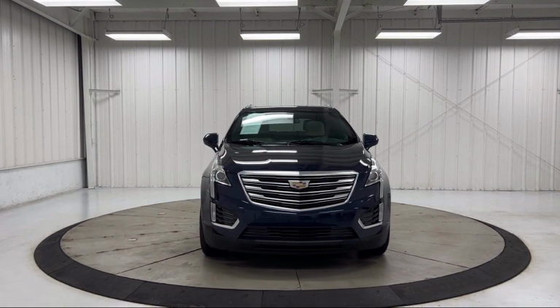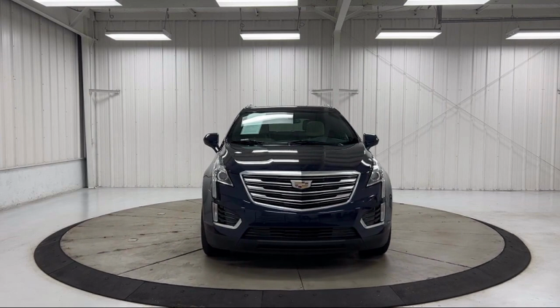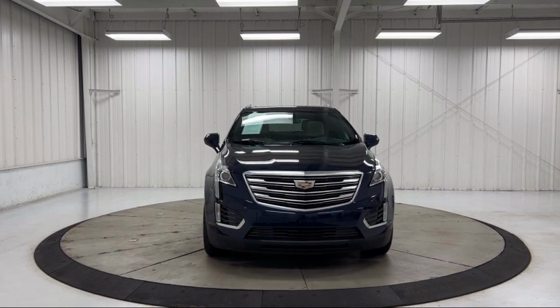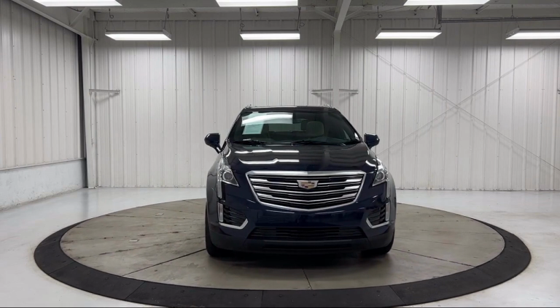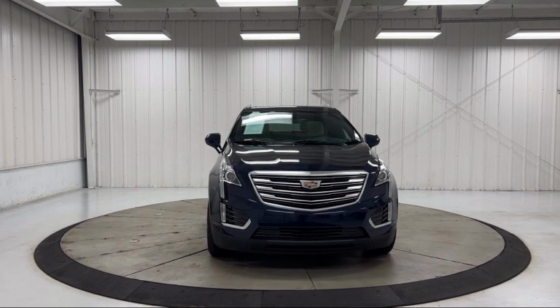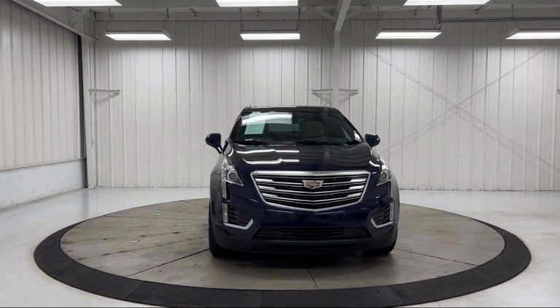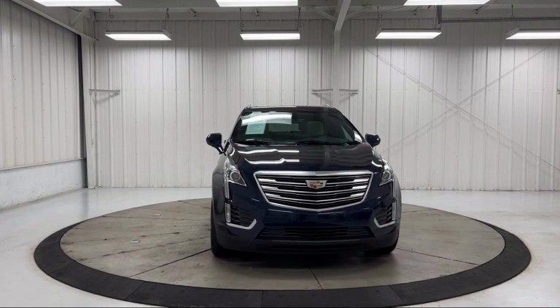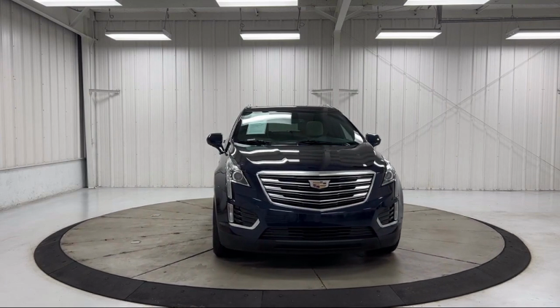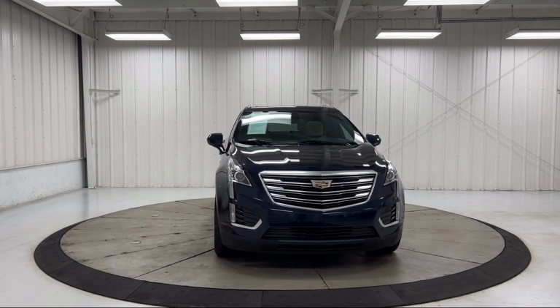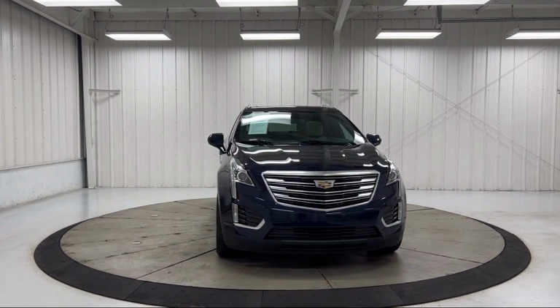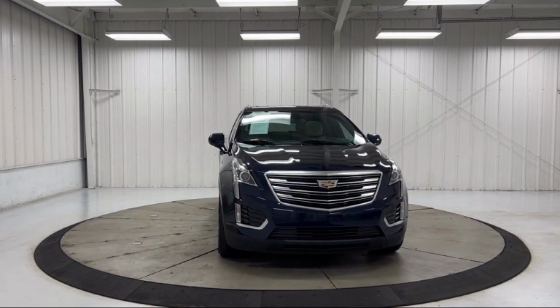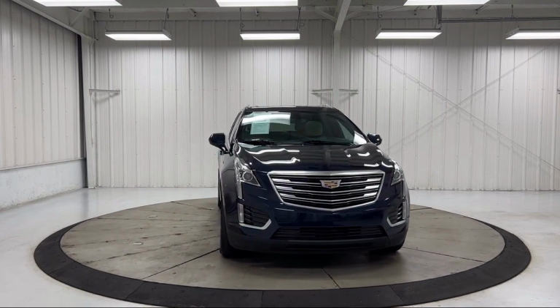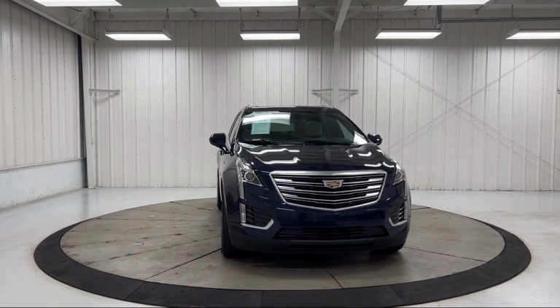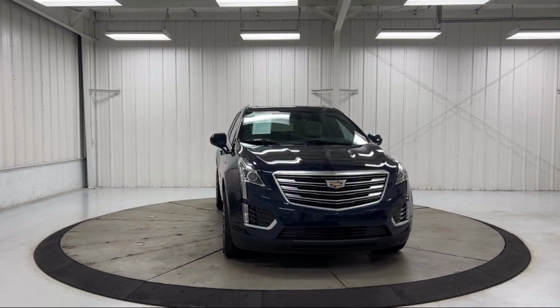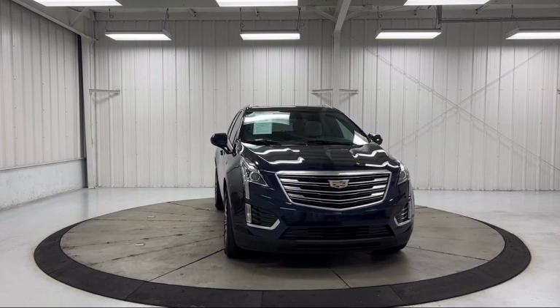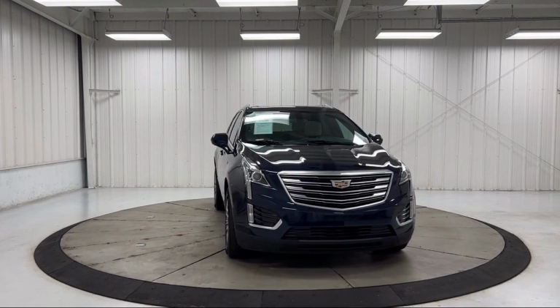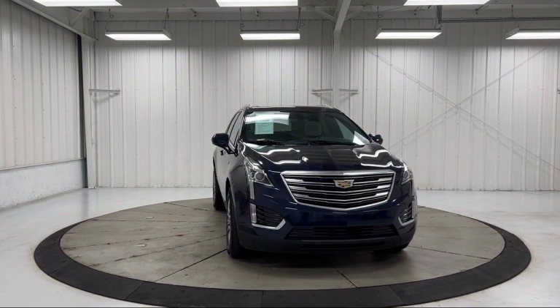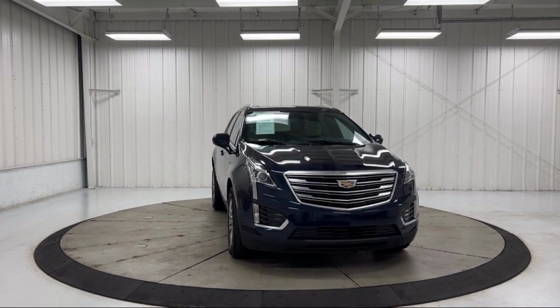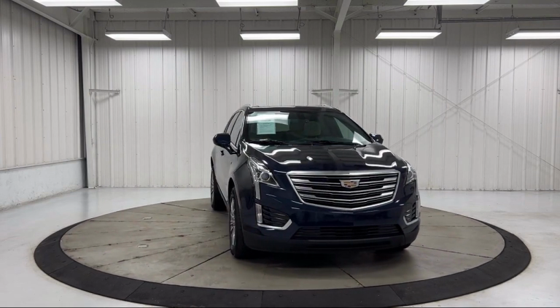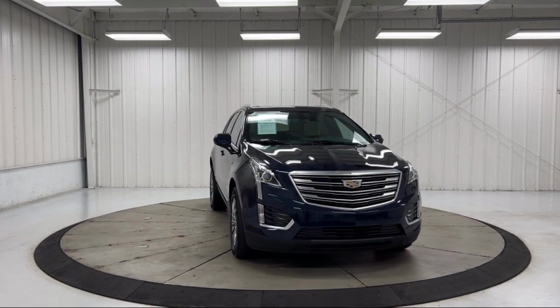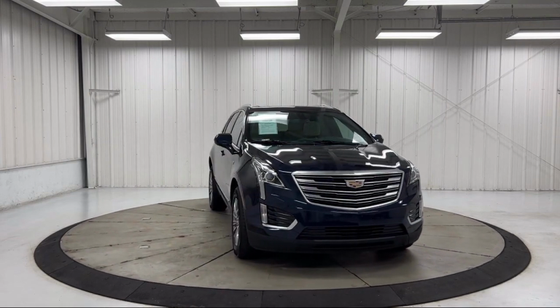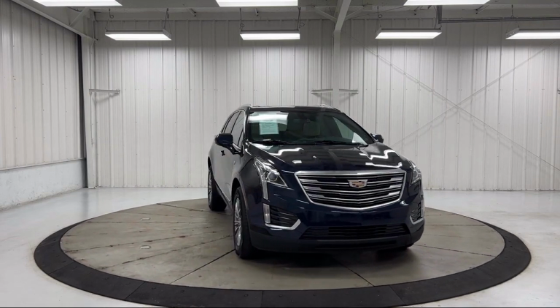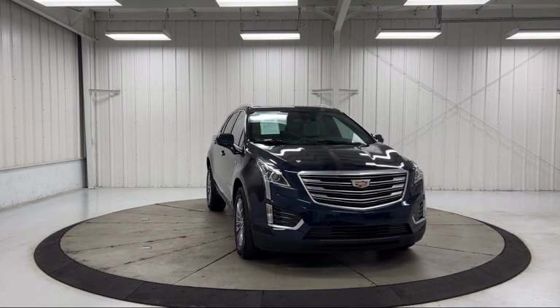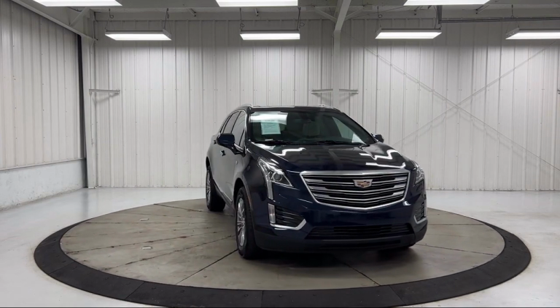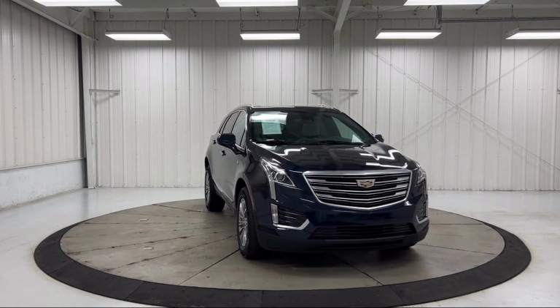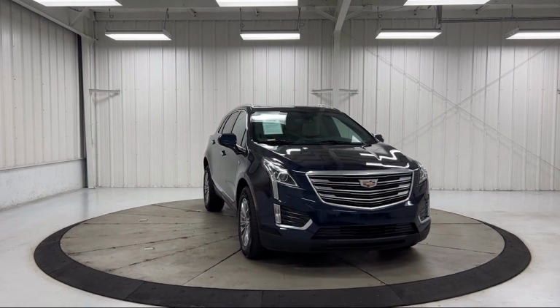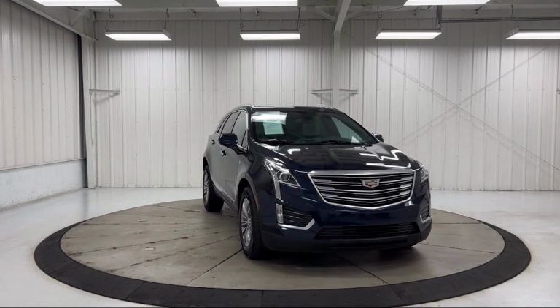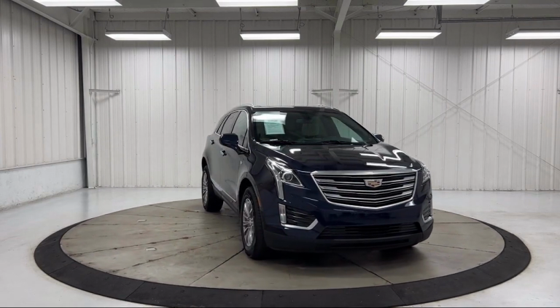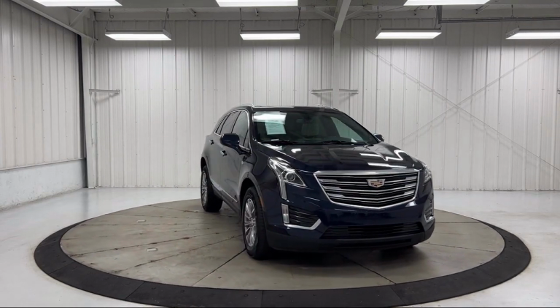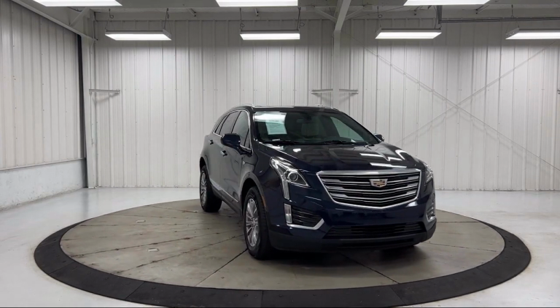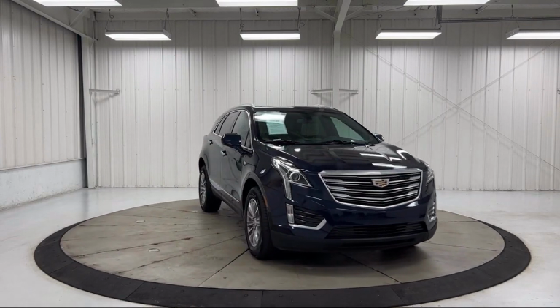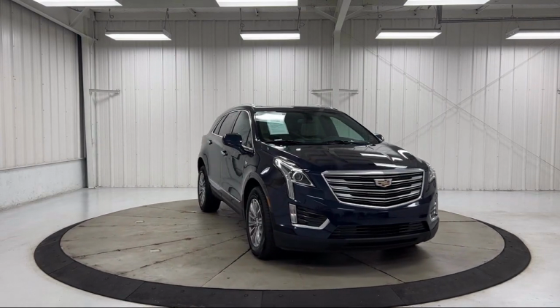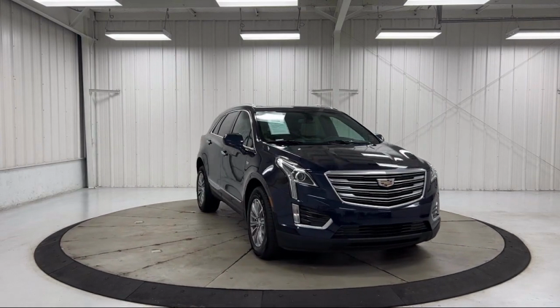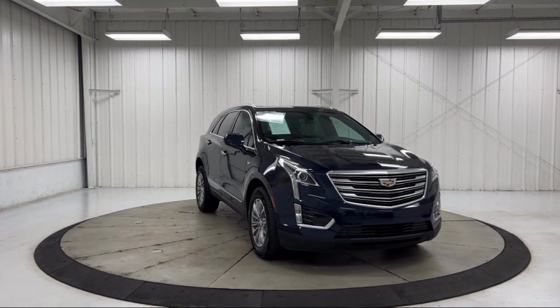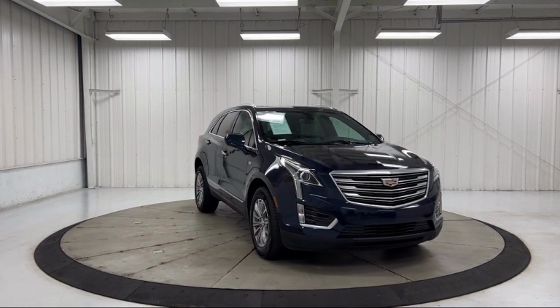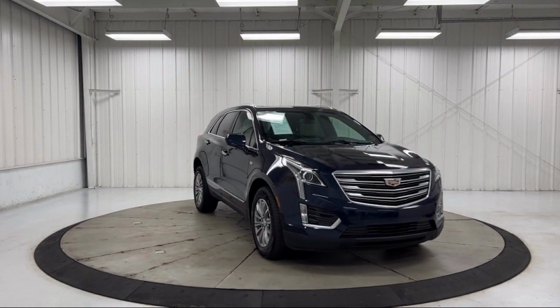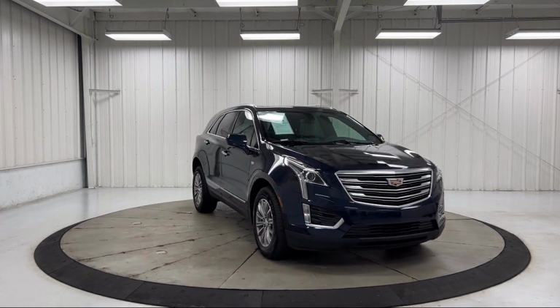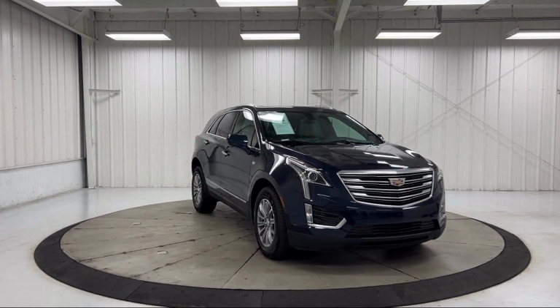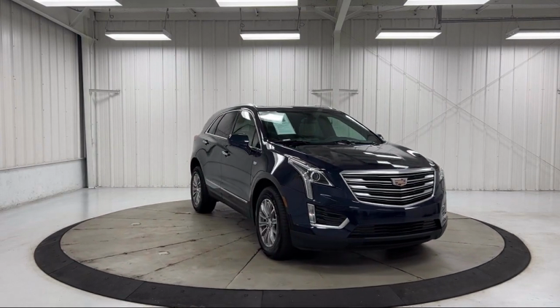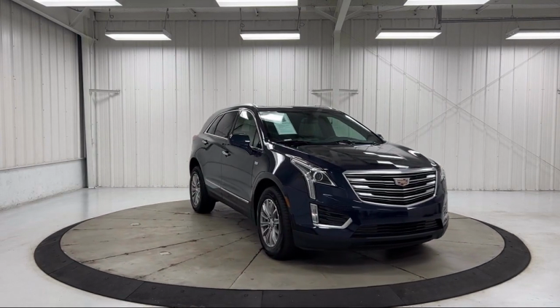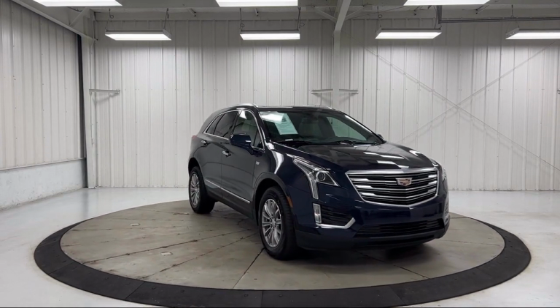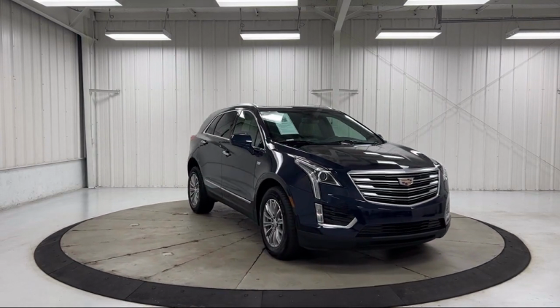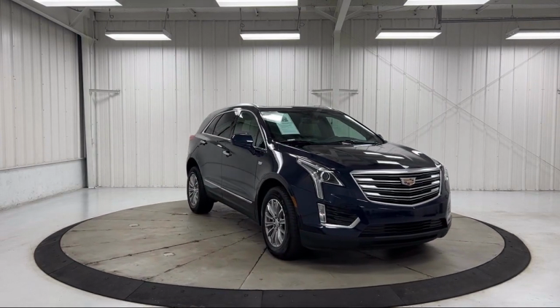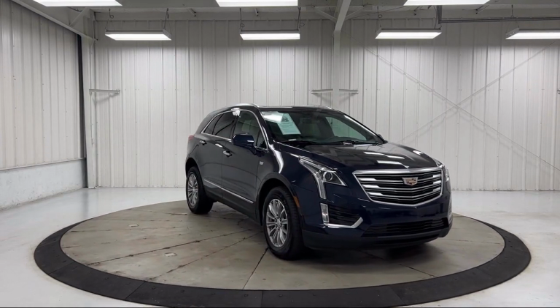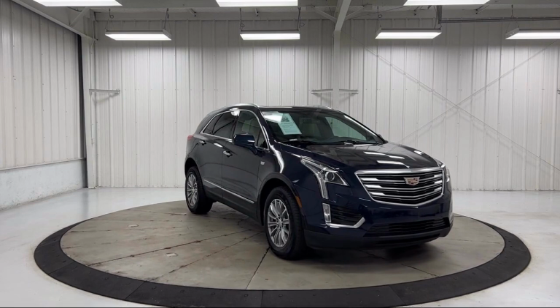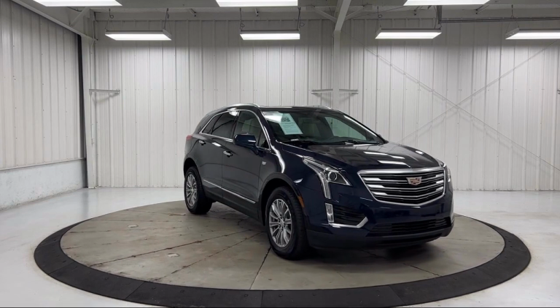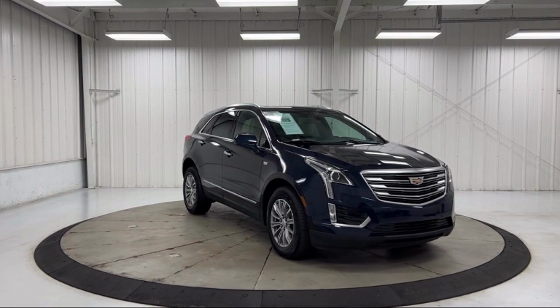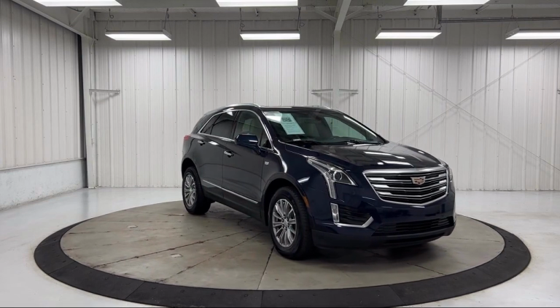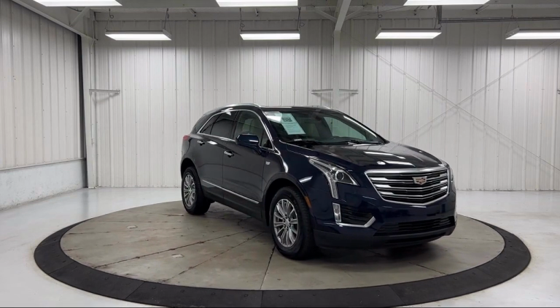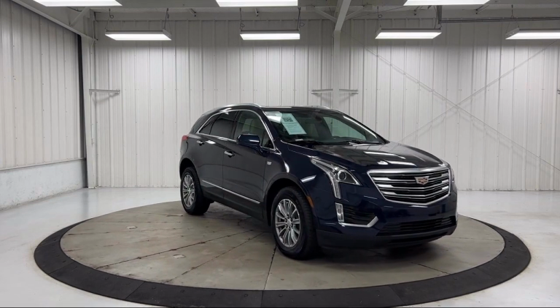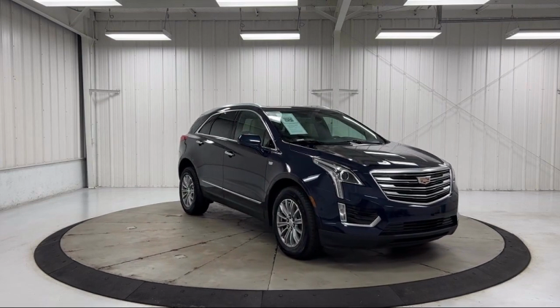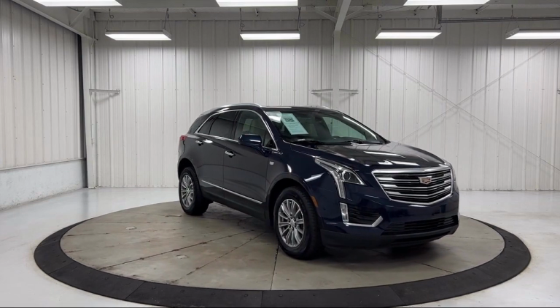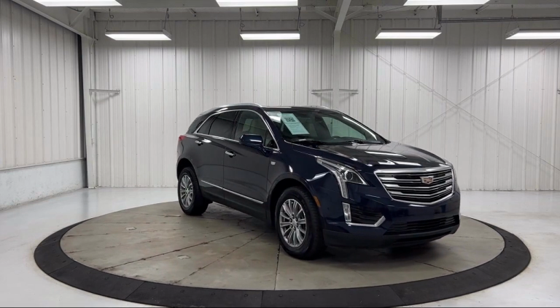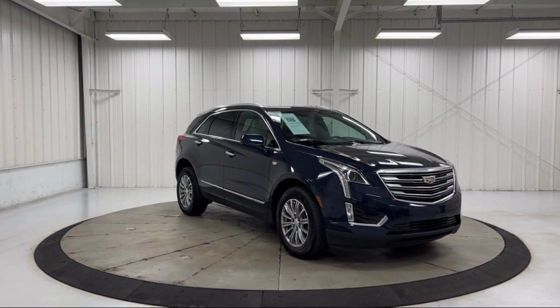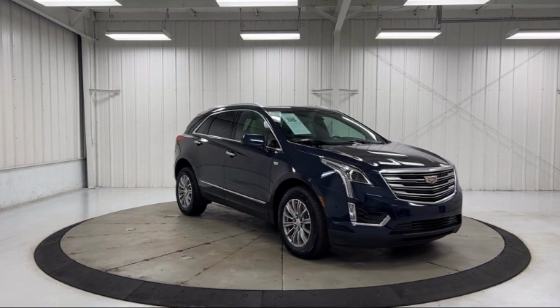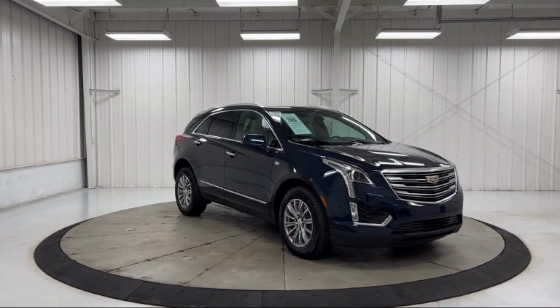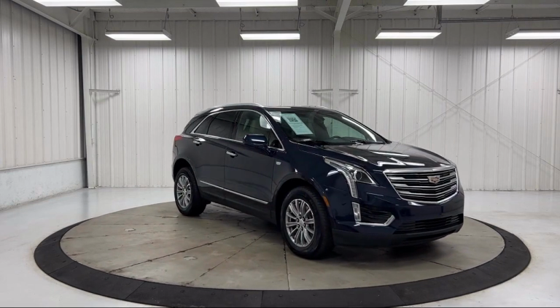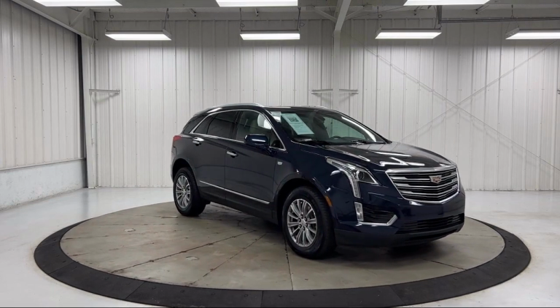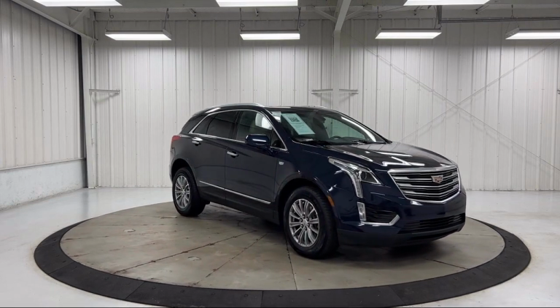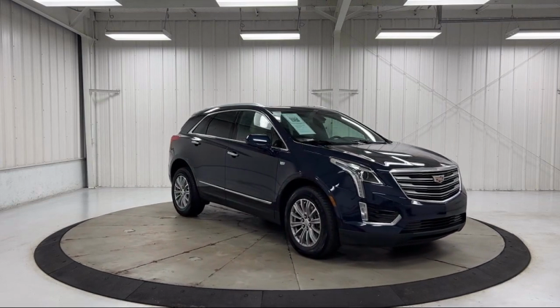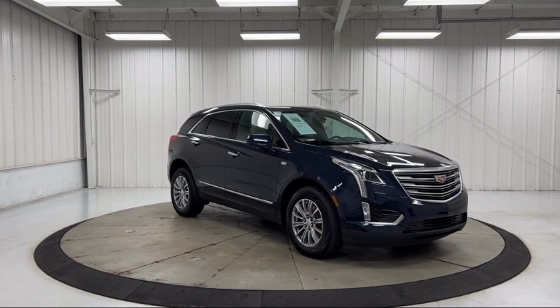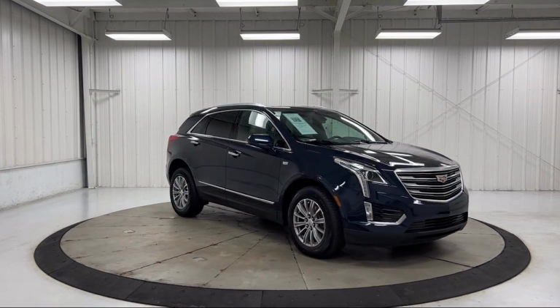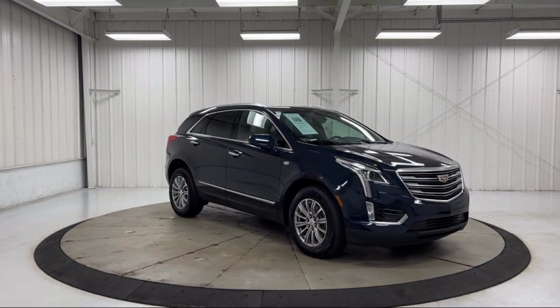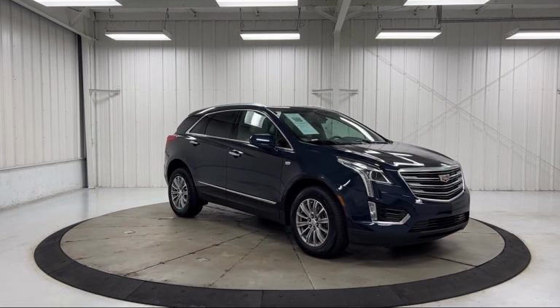It also features a Bose premium audio system, keyless entry, heated front seats, and has less than 70,000 miles on the odometer.